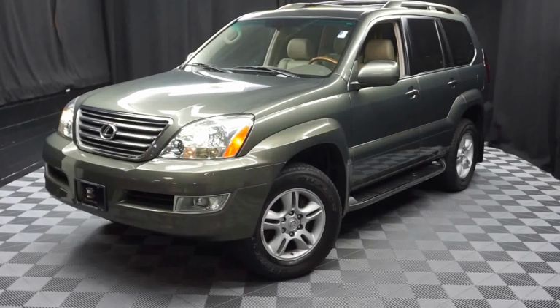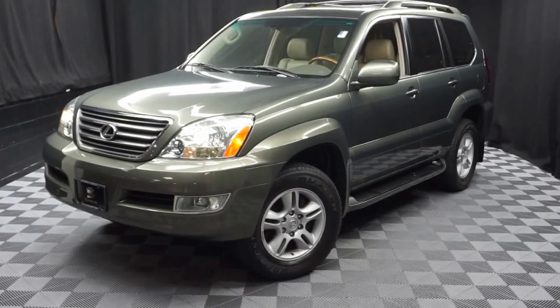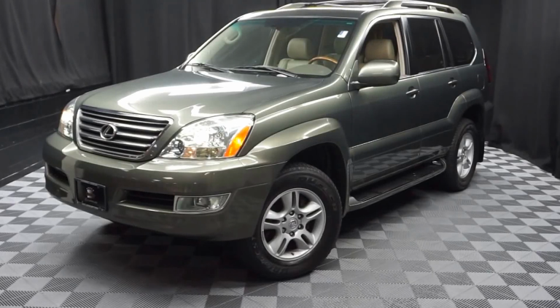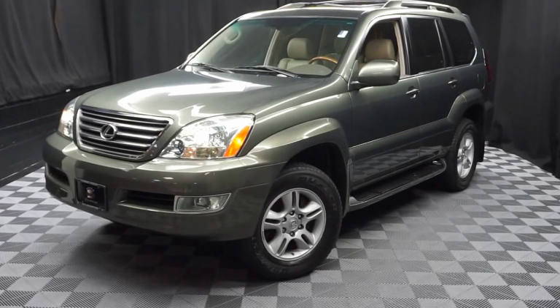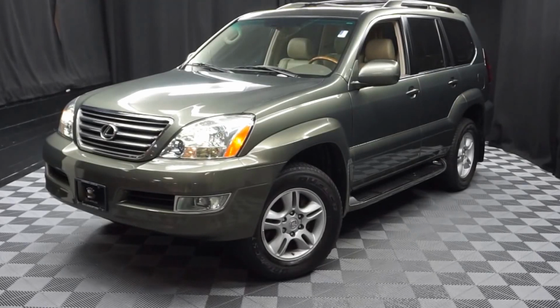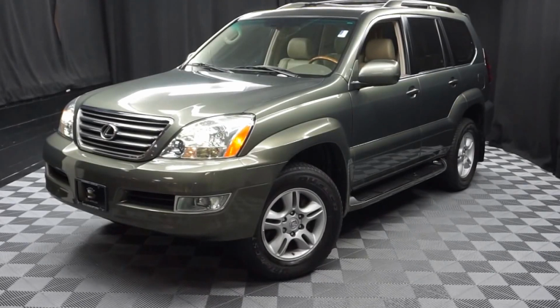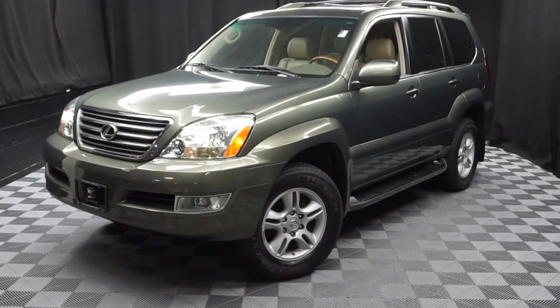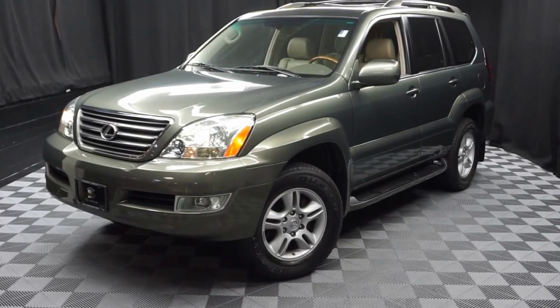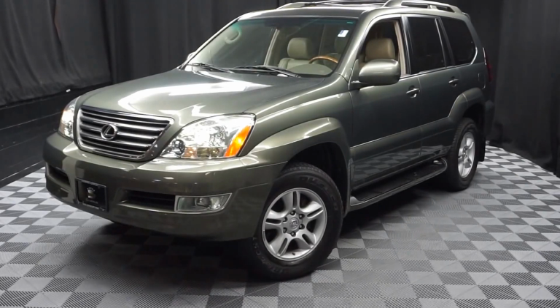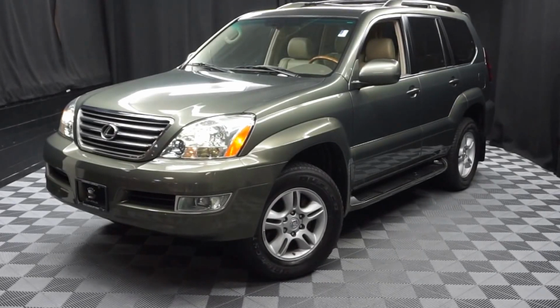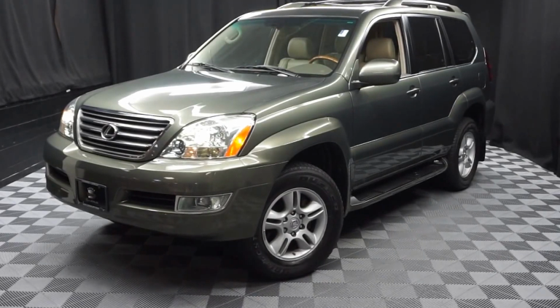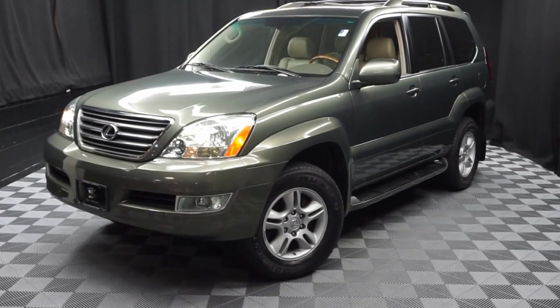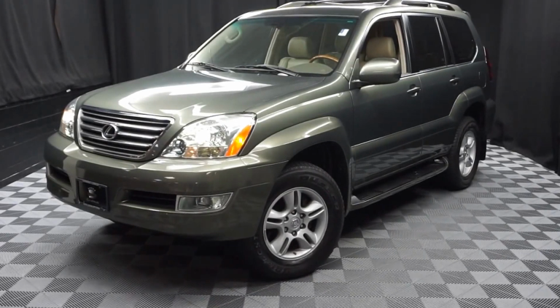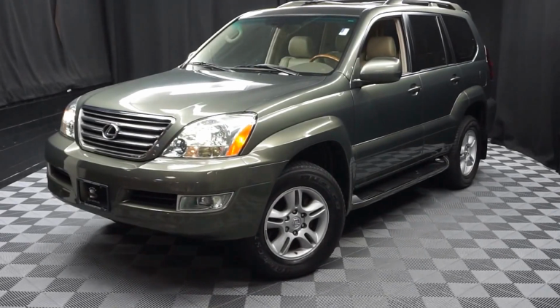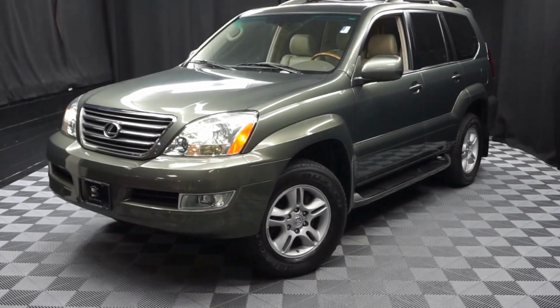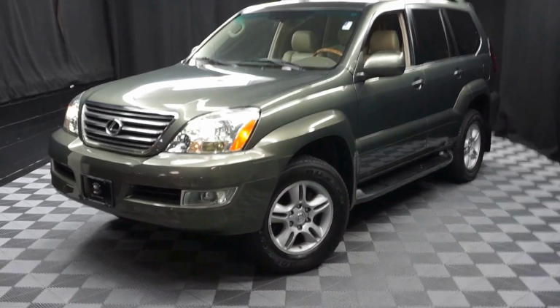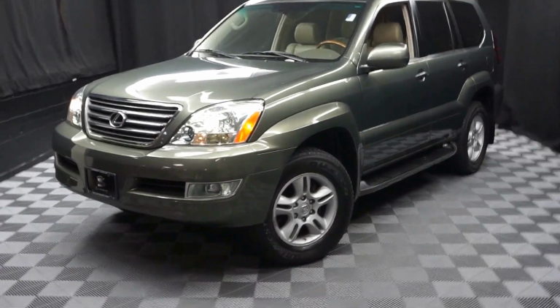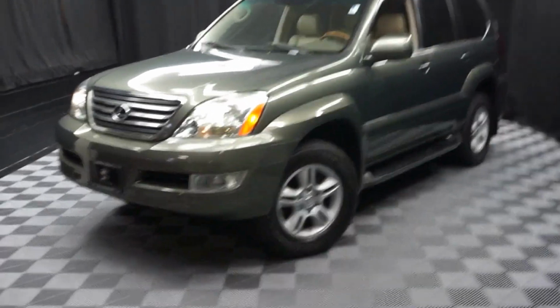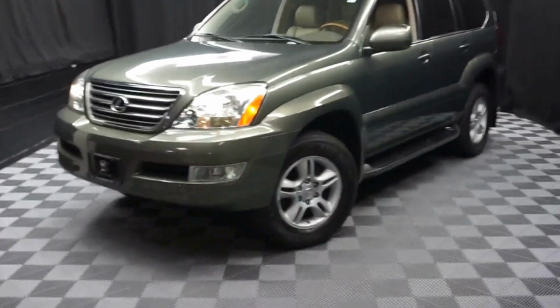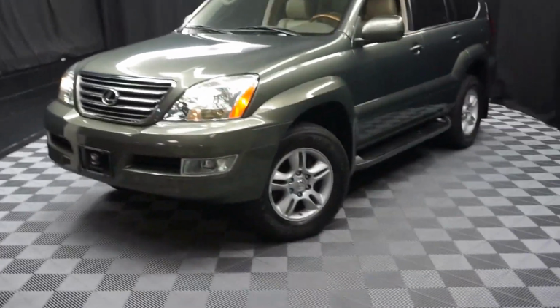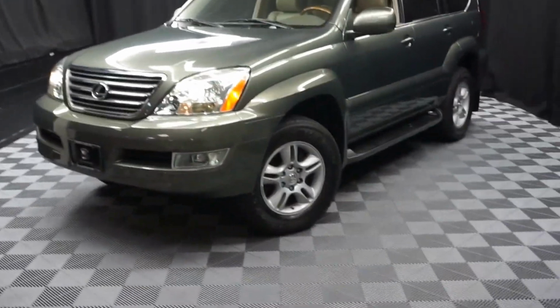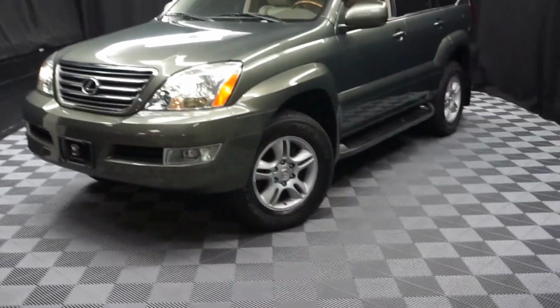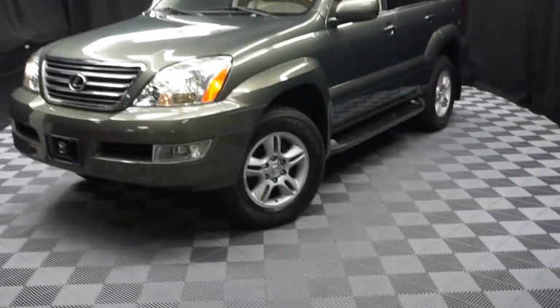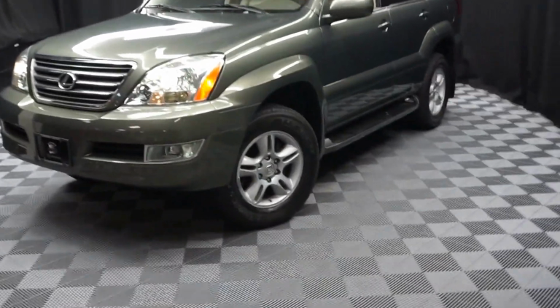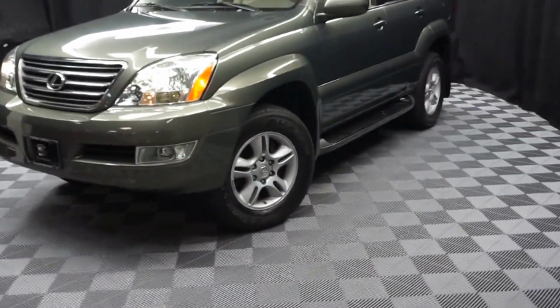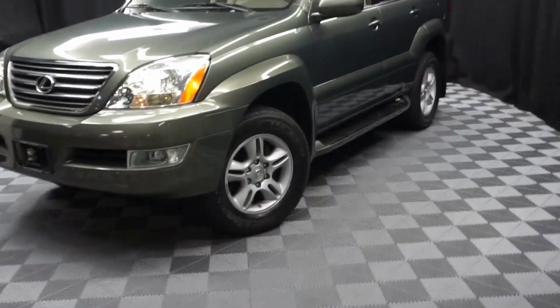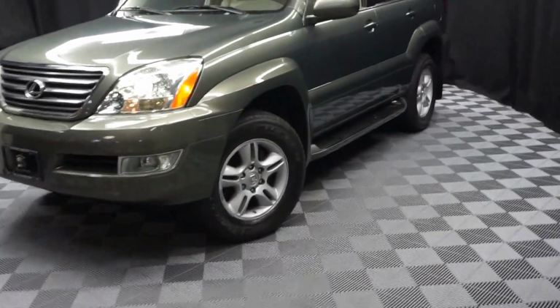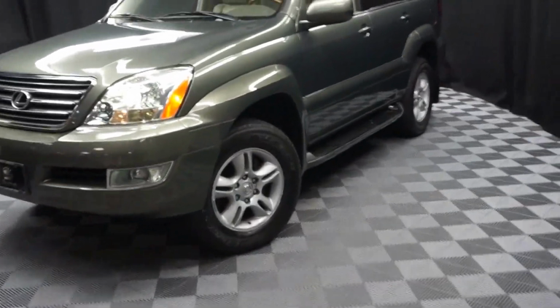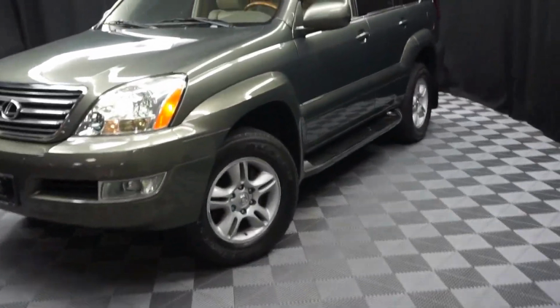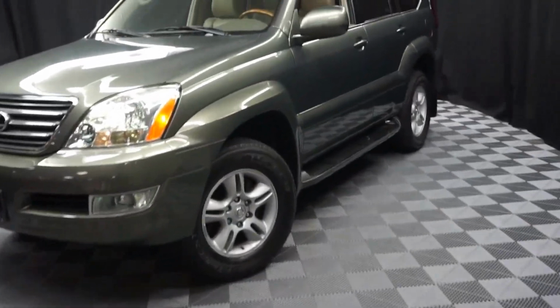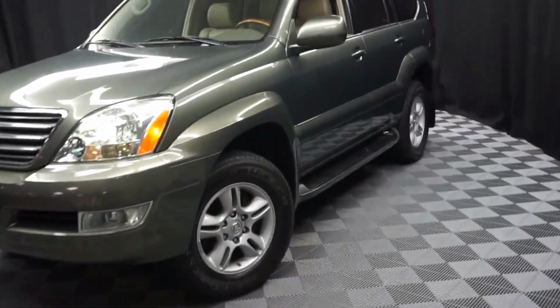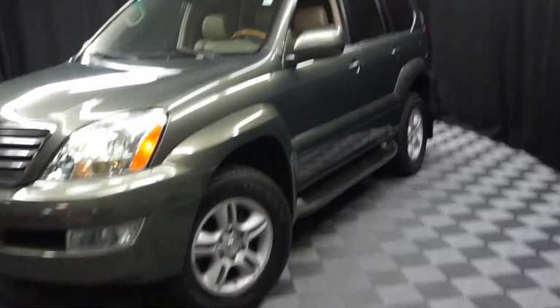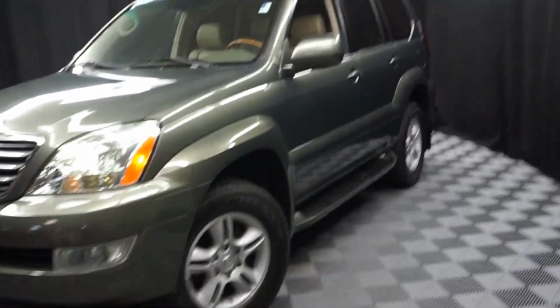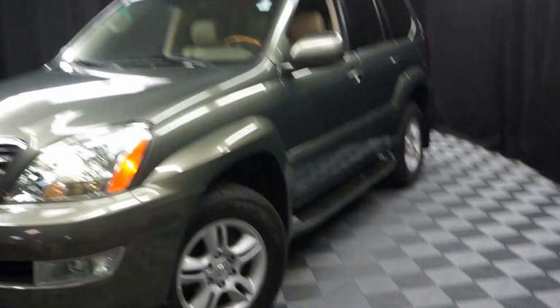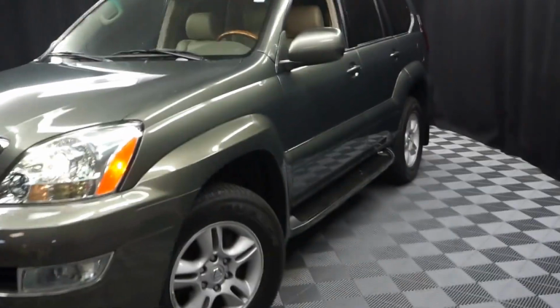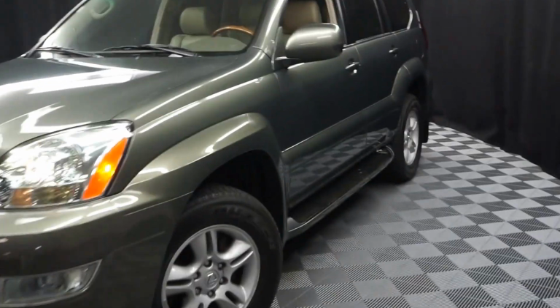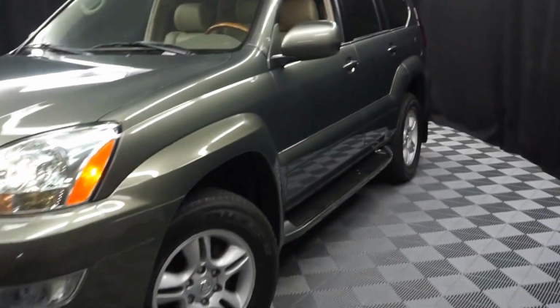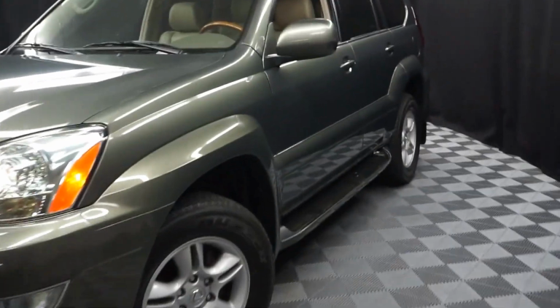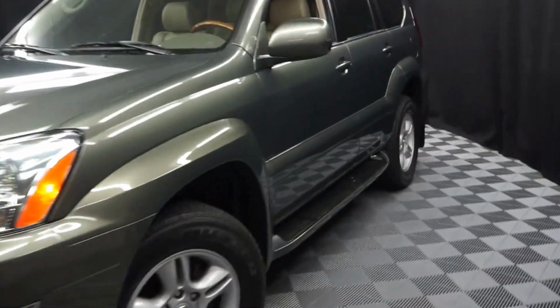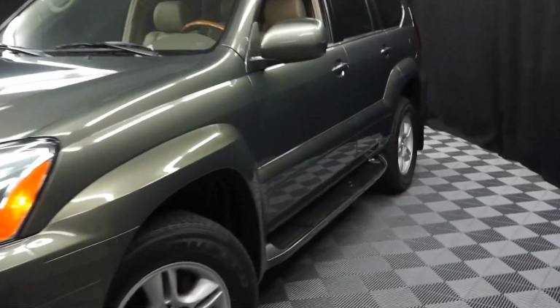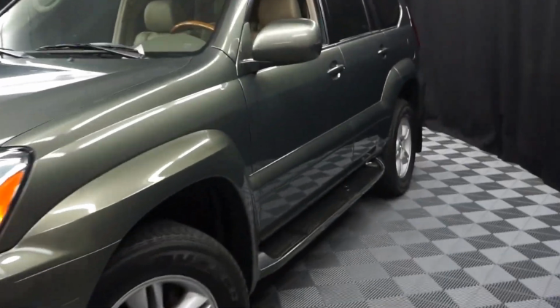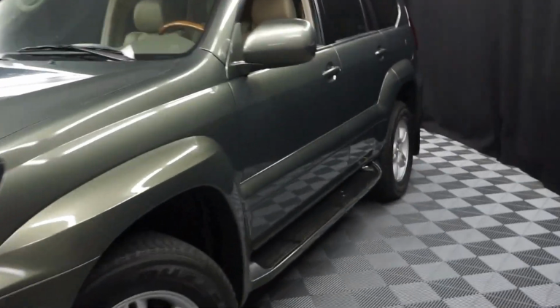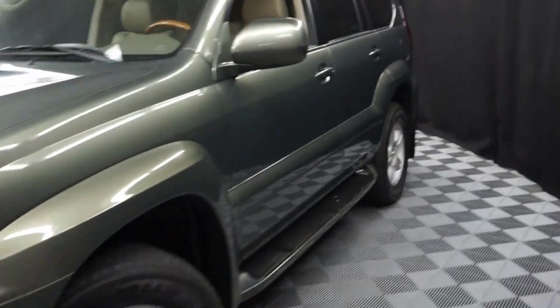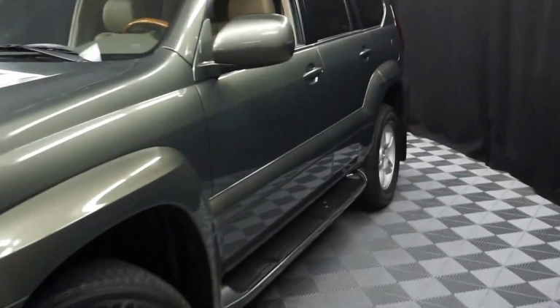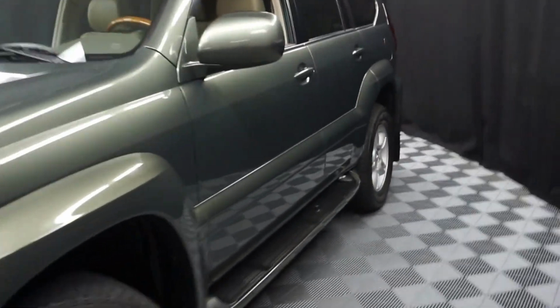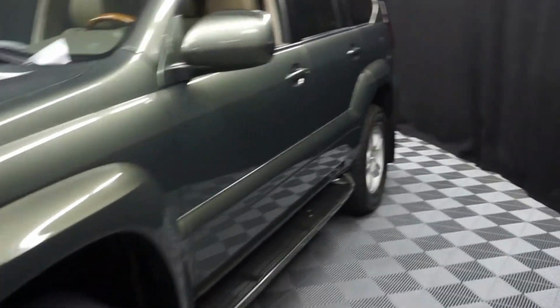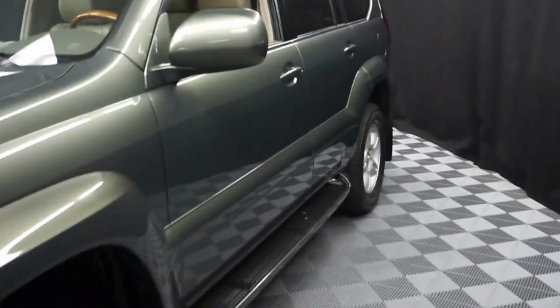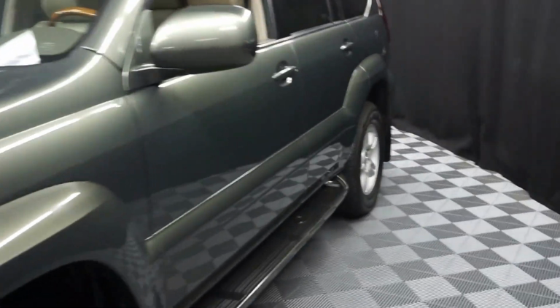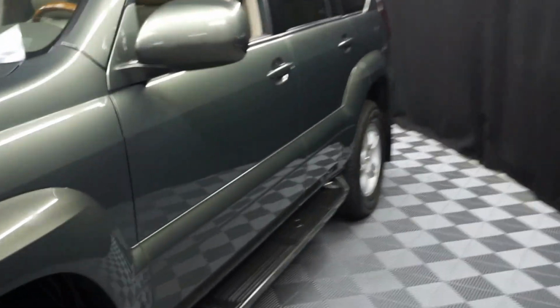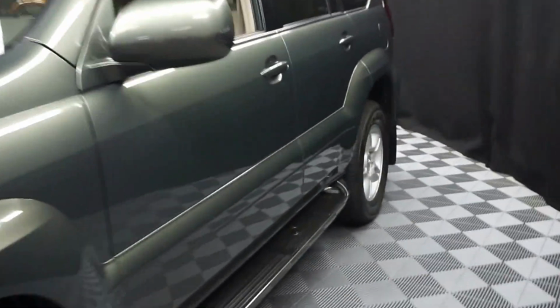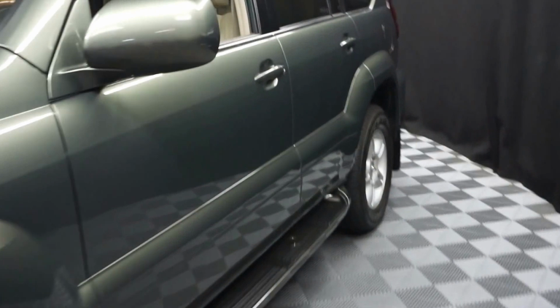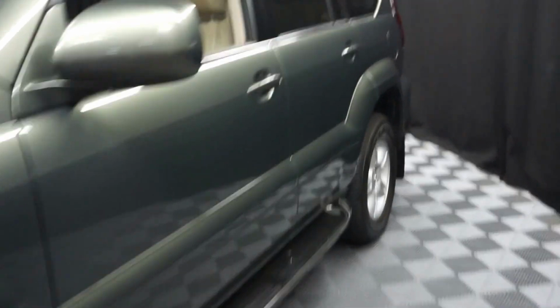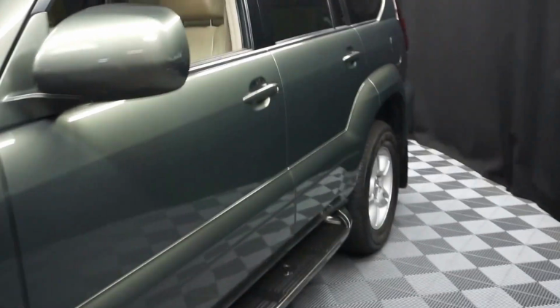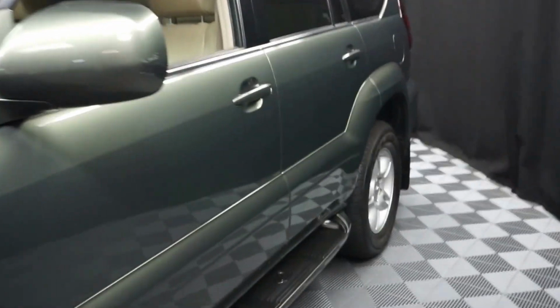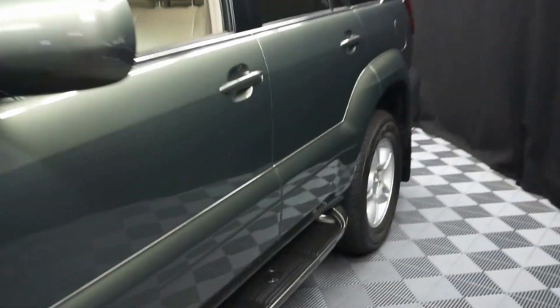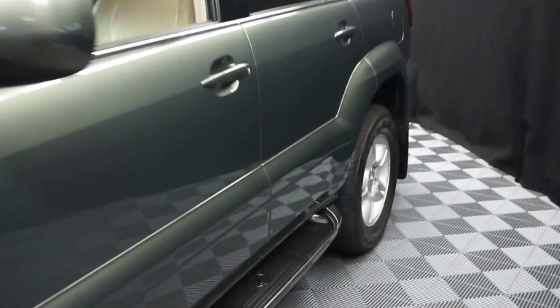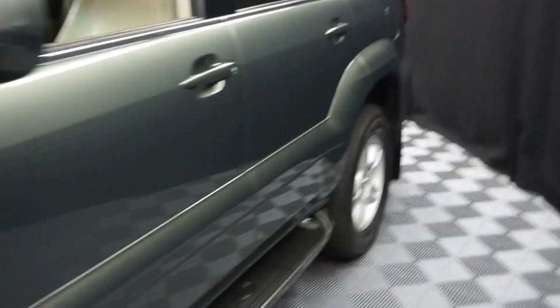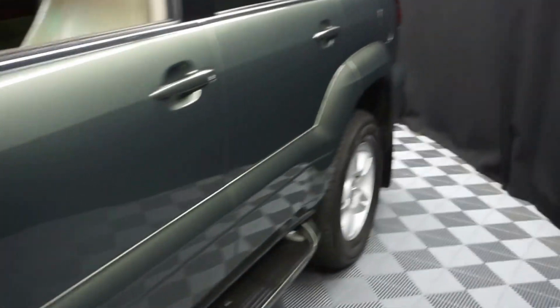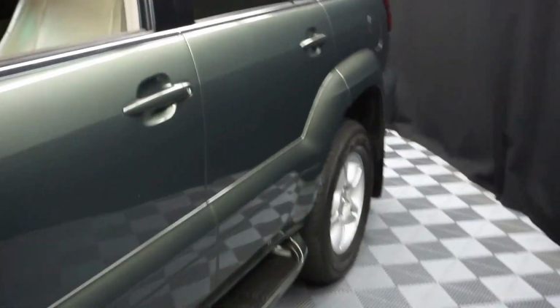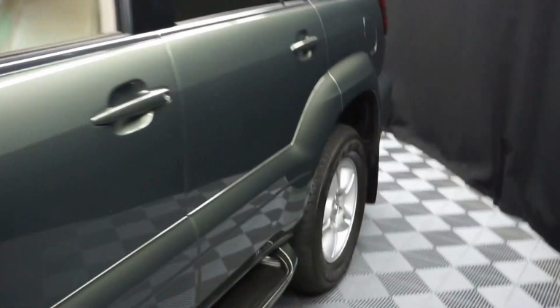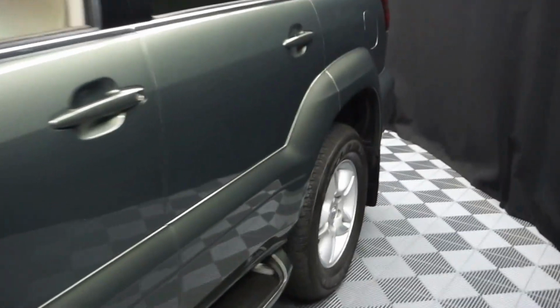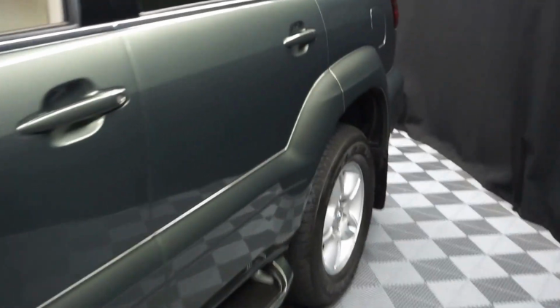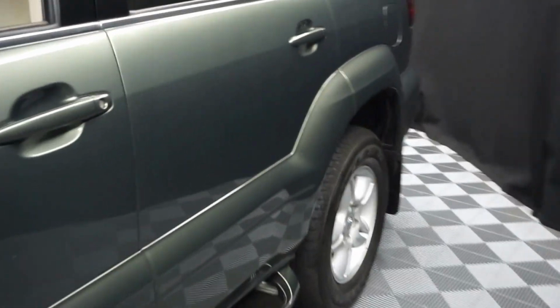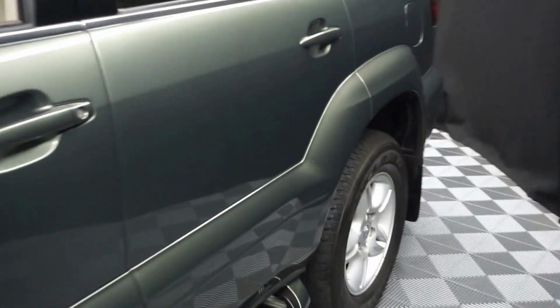All right, car shoppers, welcome back to Lexus of Wilmington. Just traded in, this is a 2006 Lexus GX470.